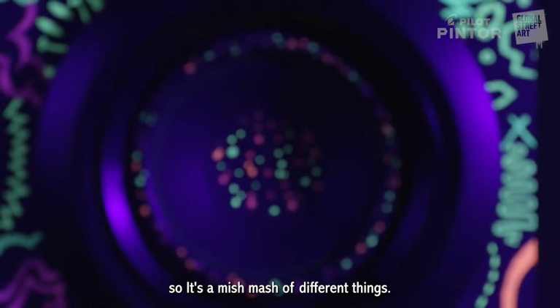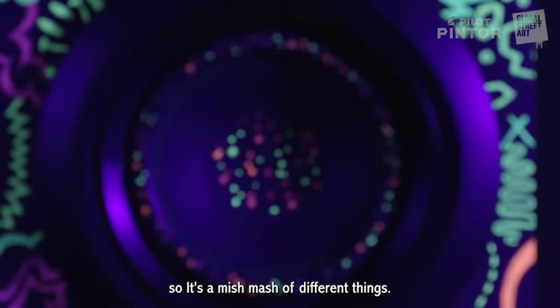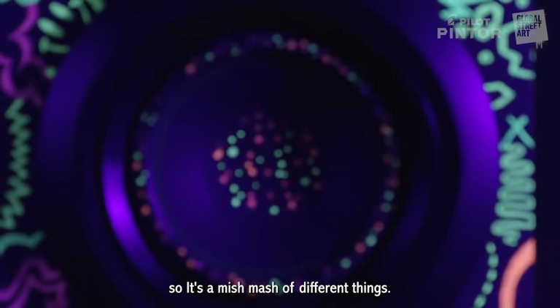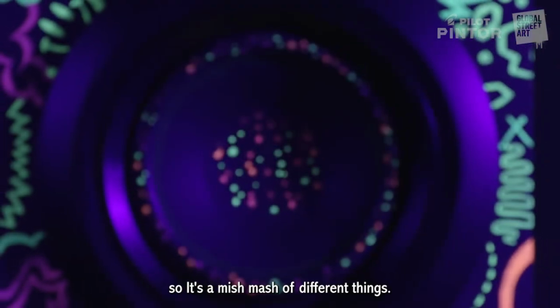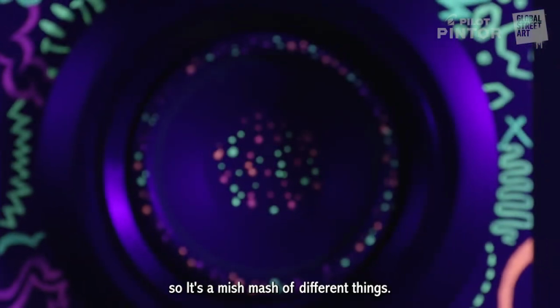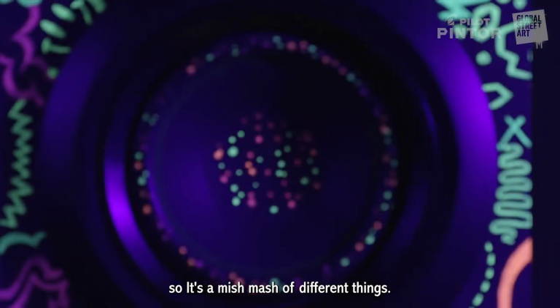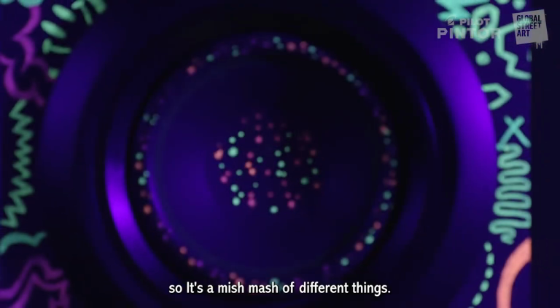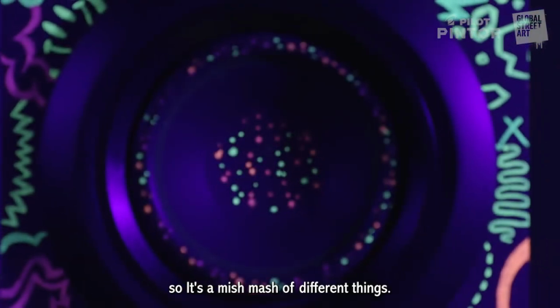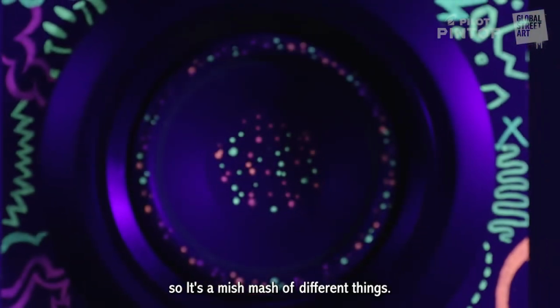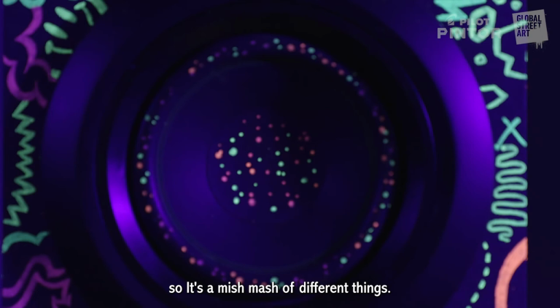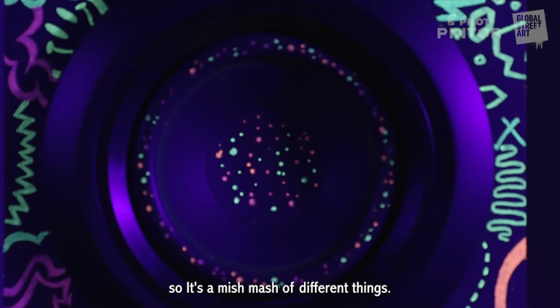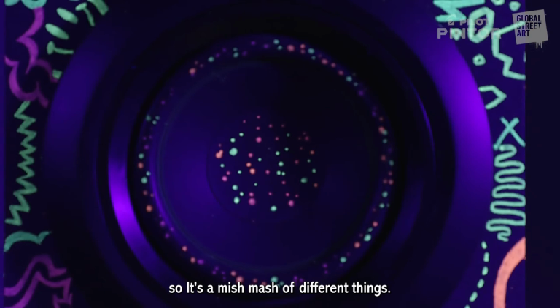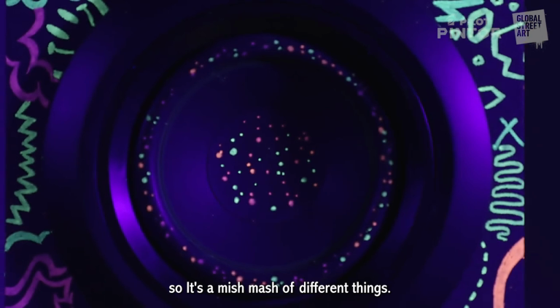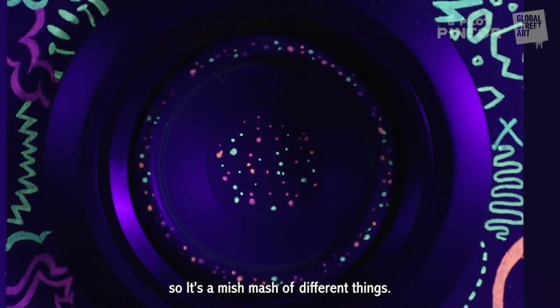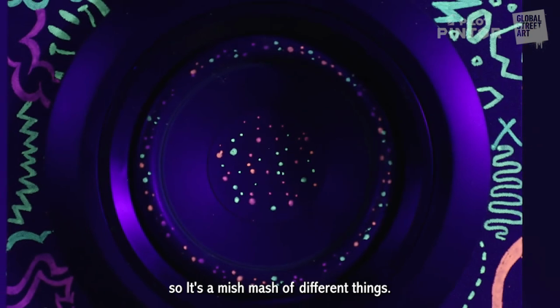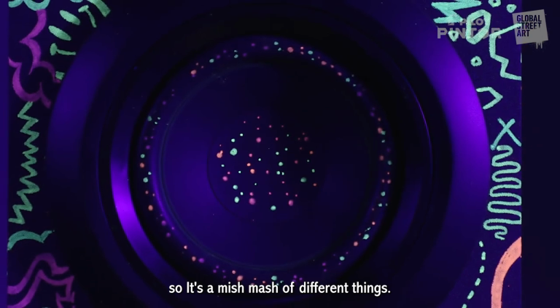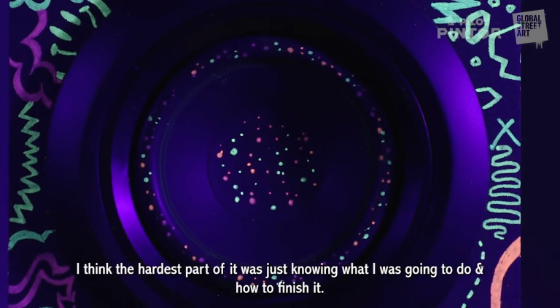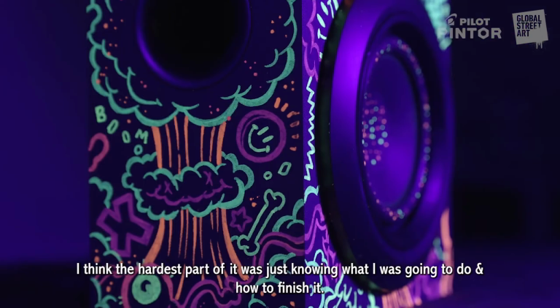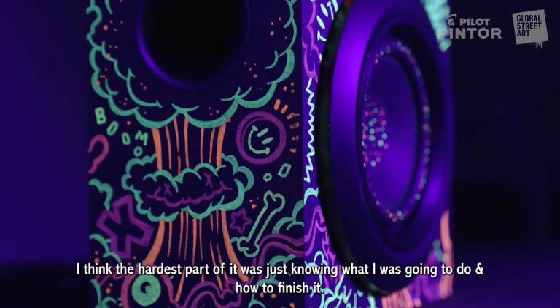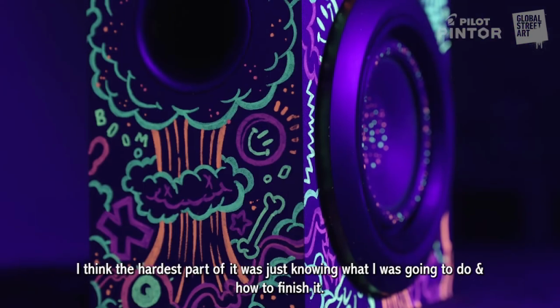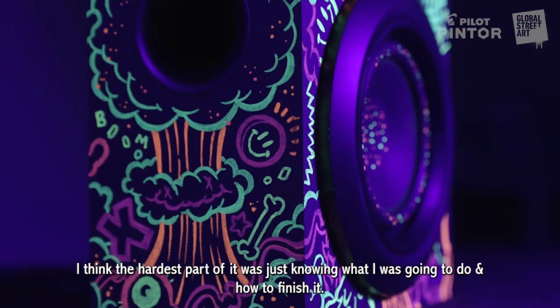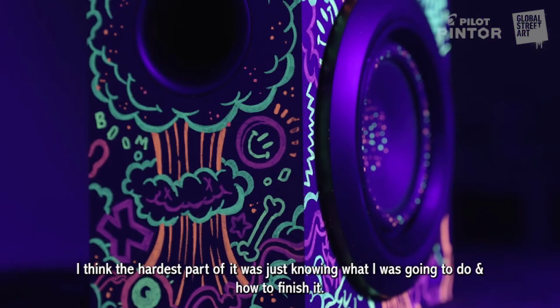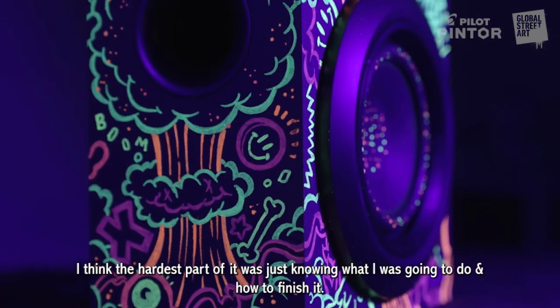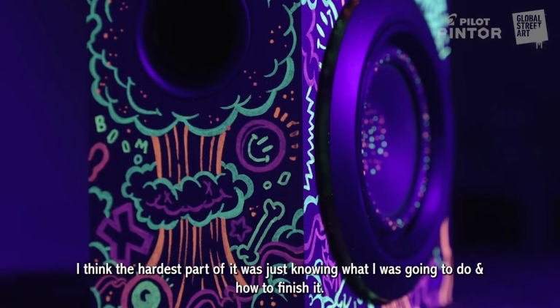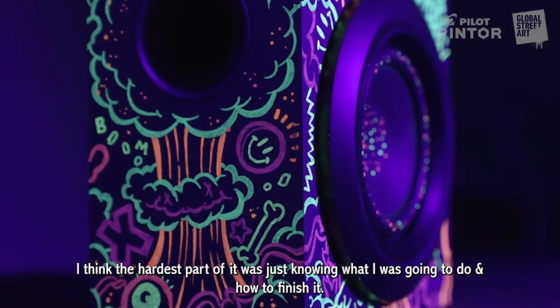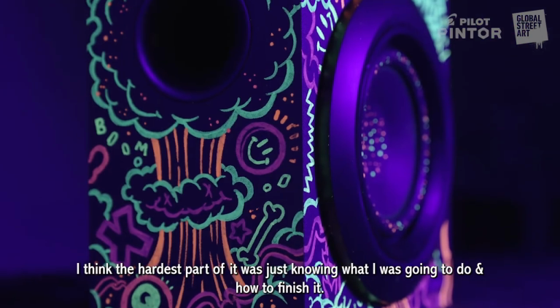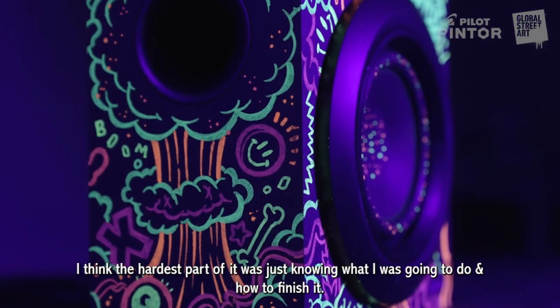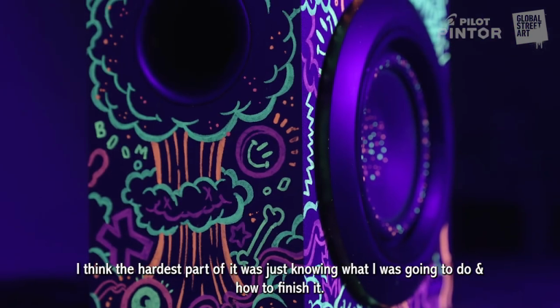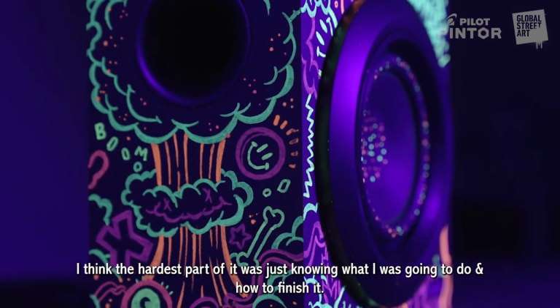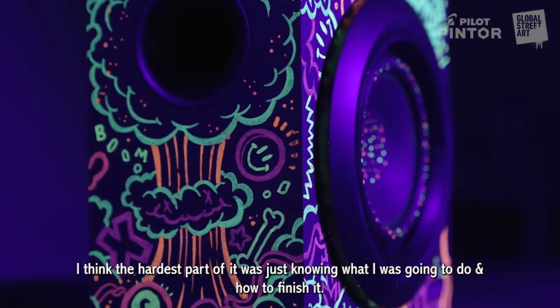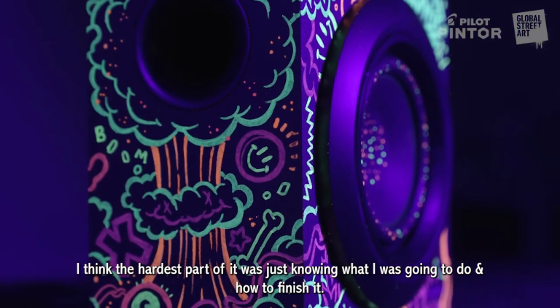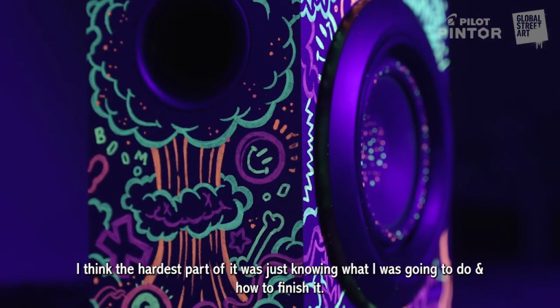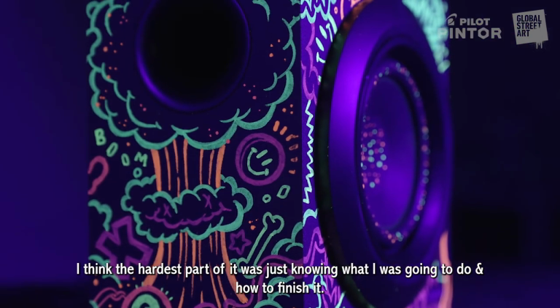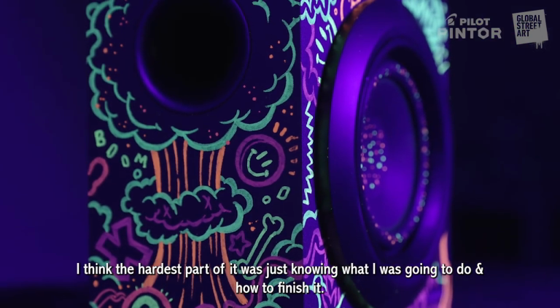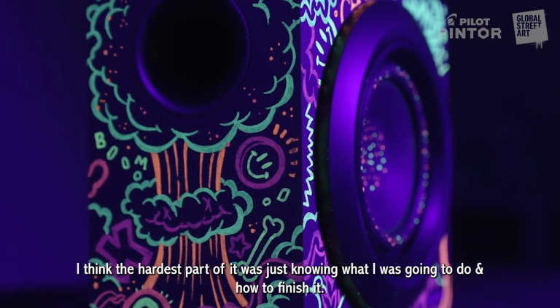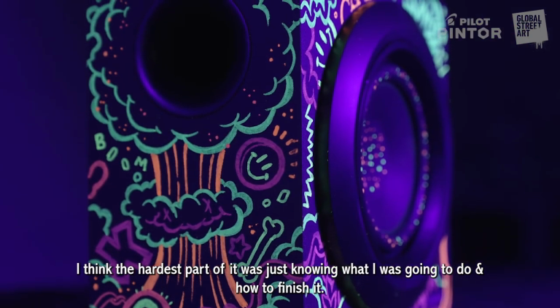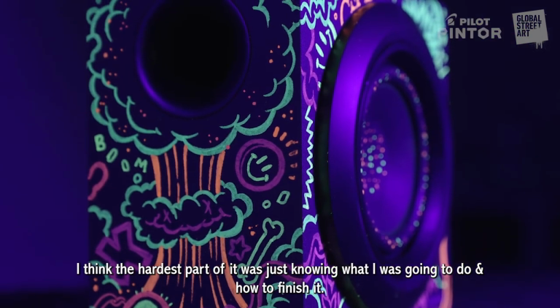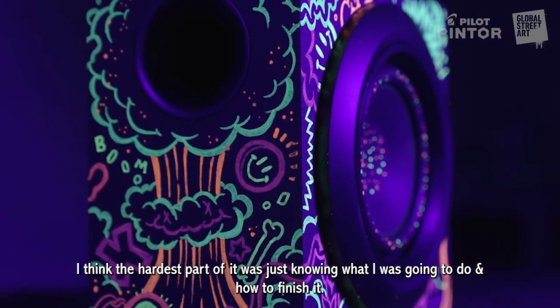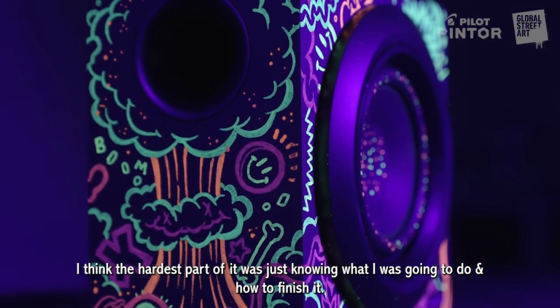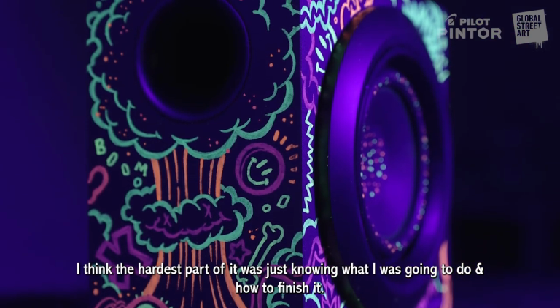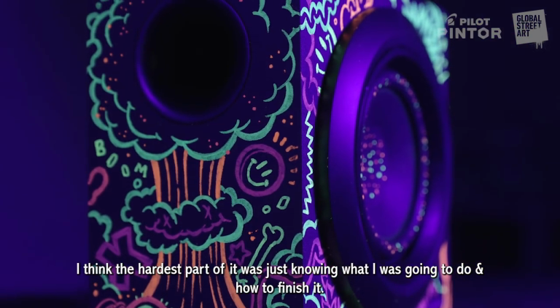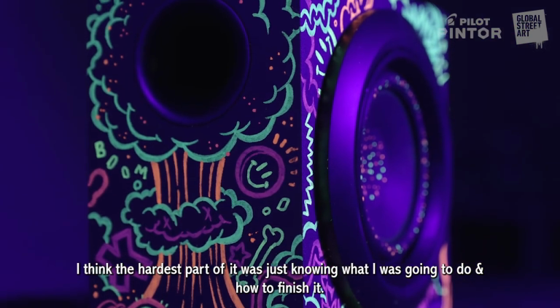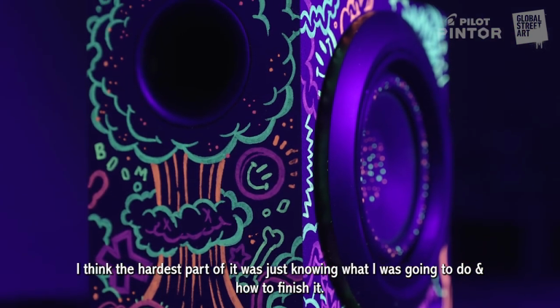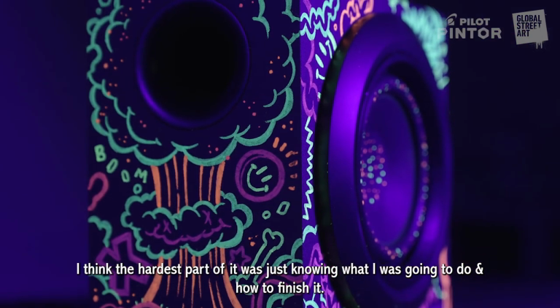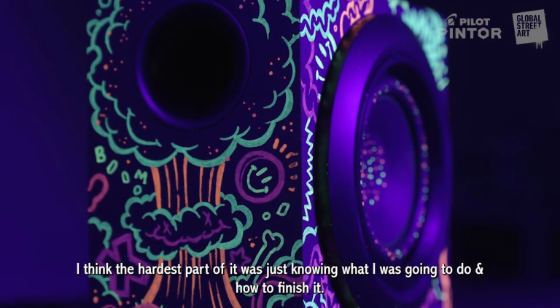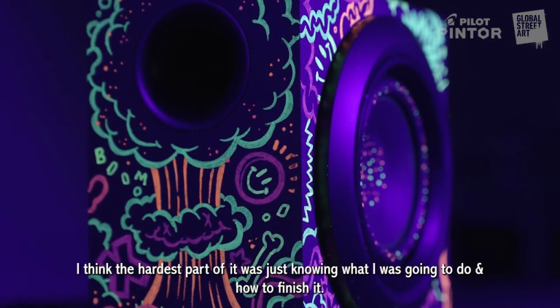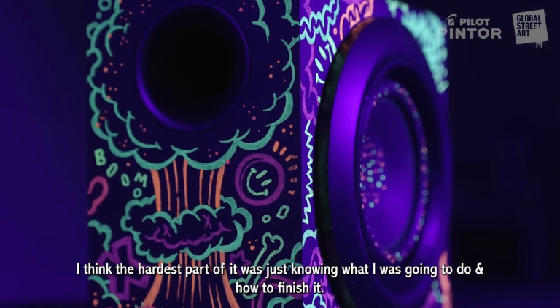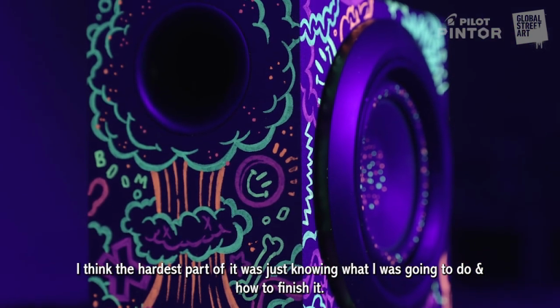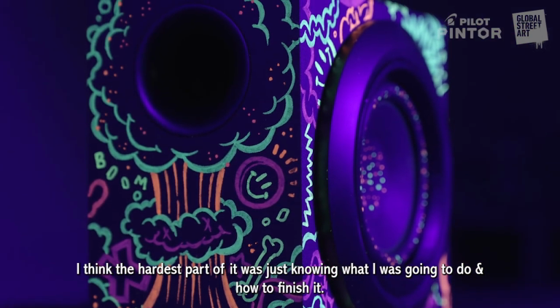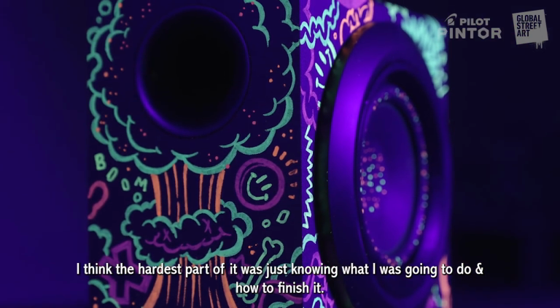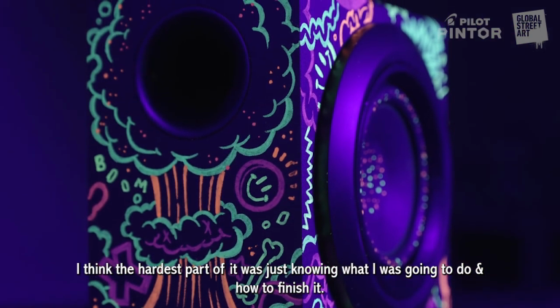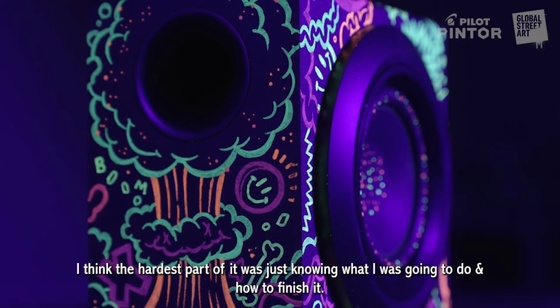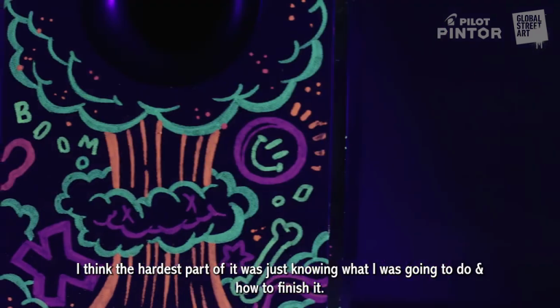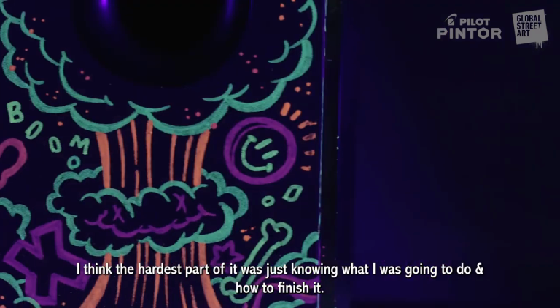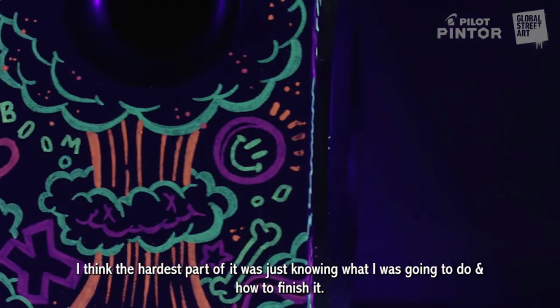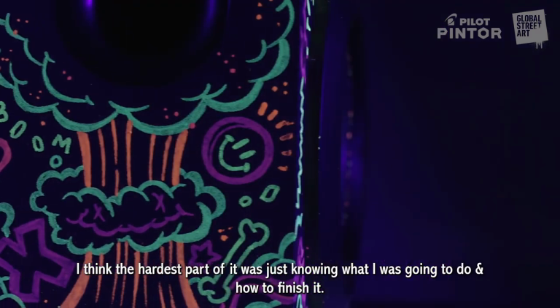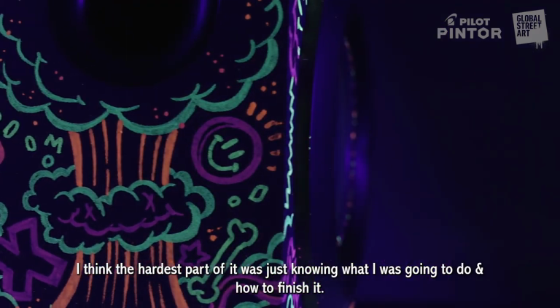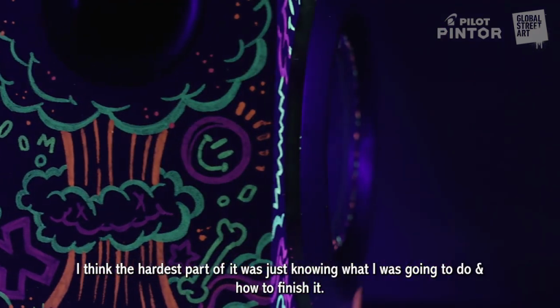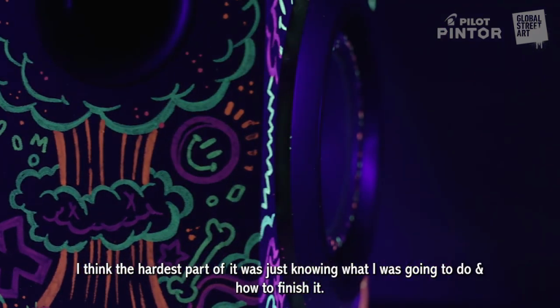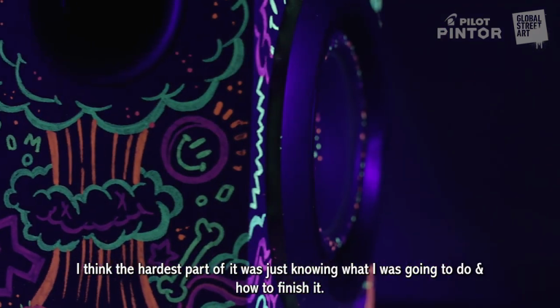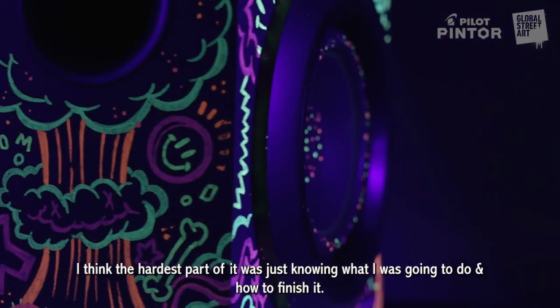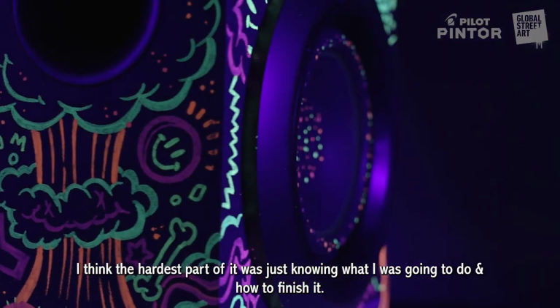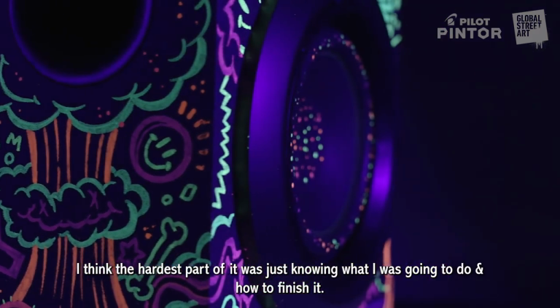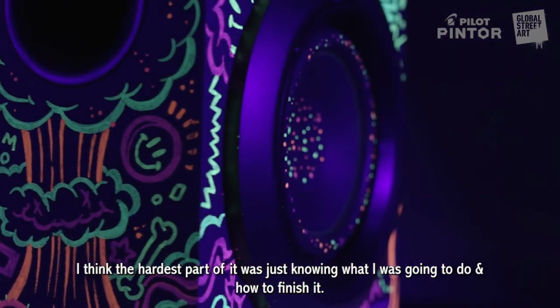I finished. The hardest part was actually knowing what I was going to do and how to finish it.